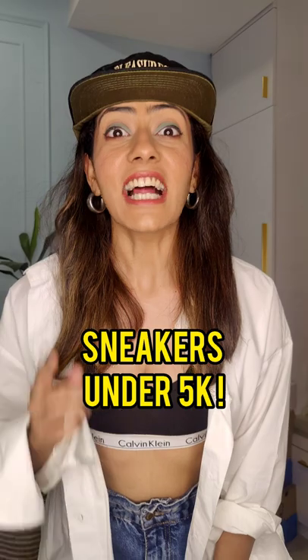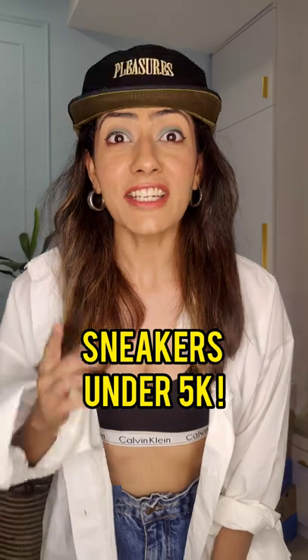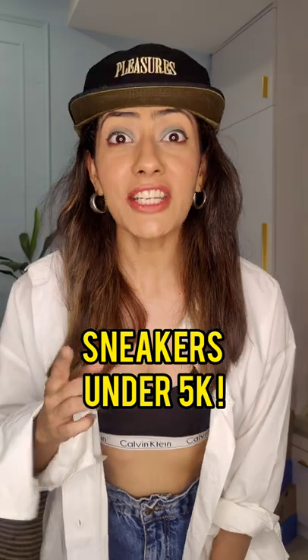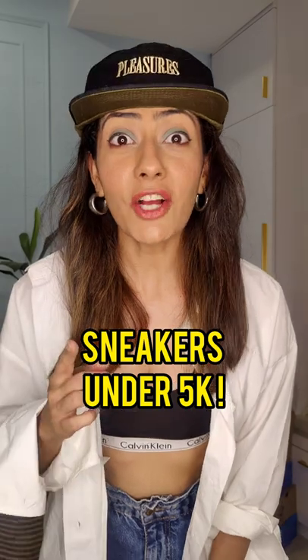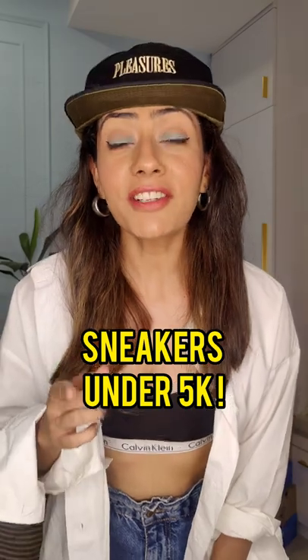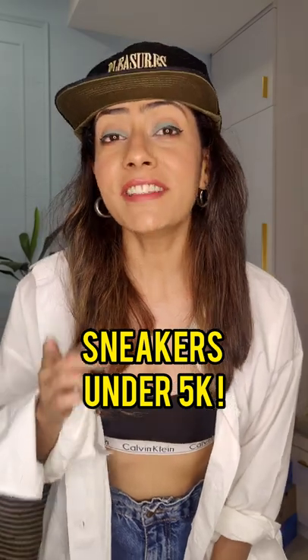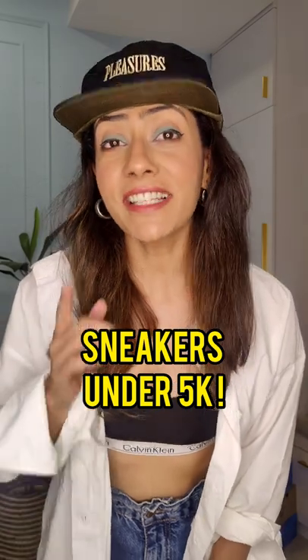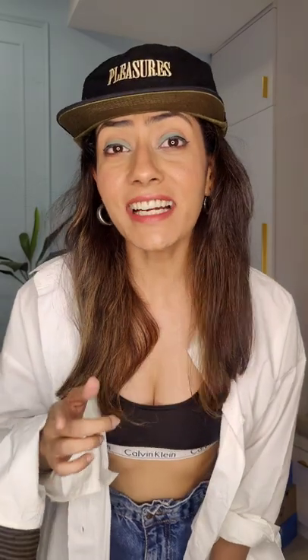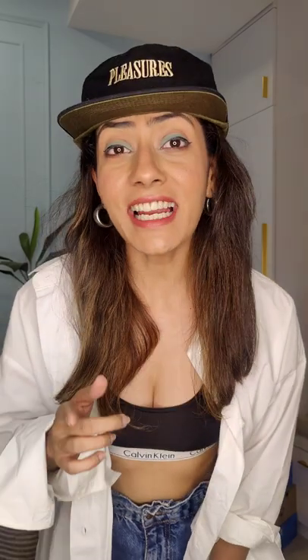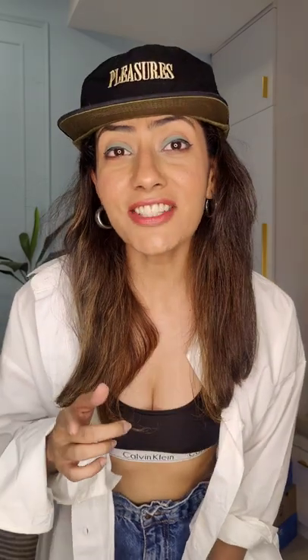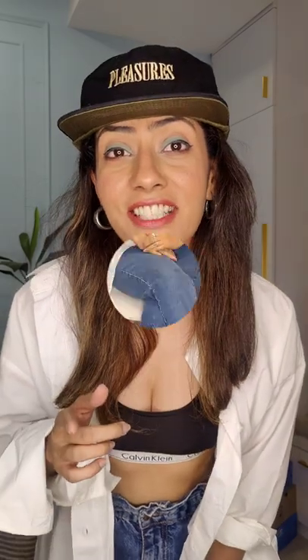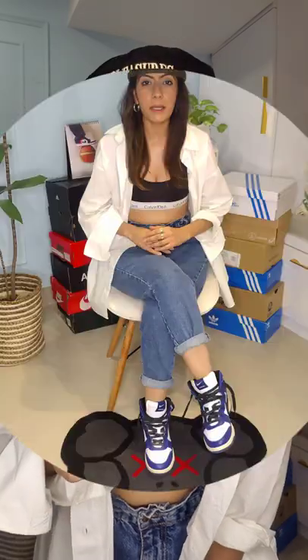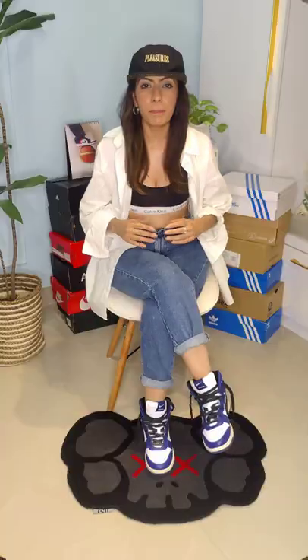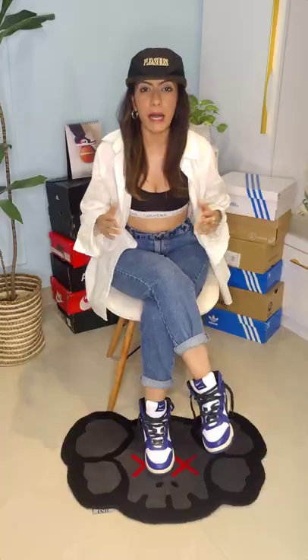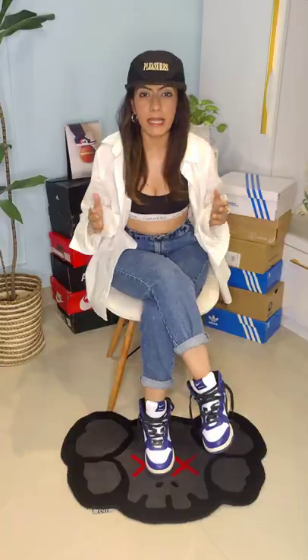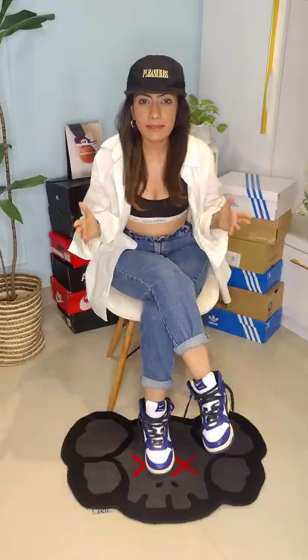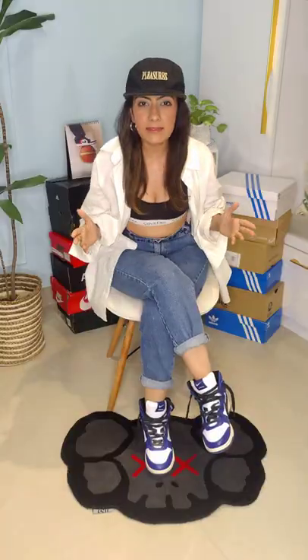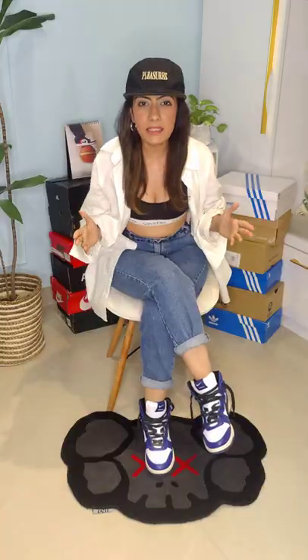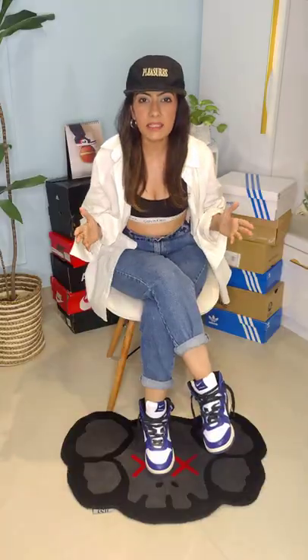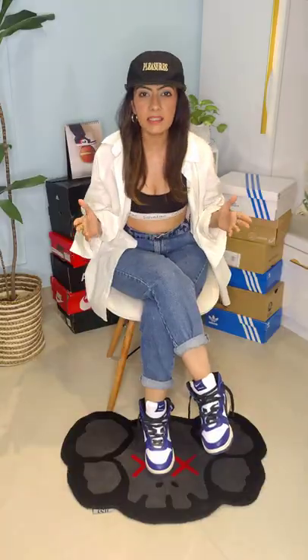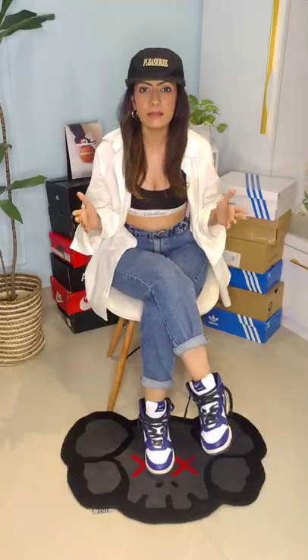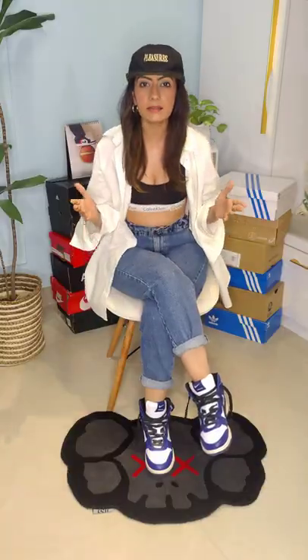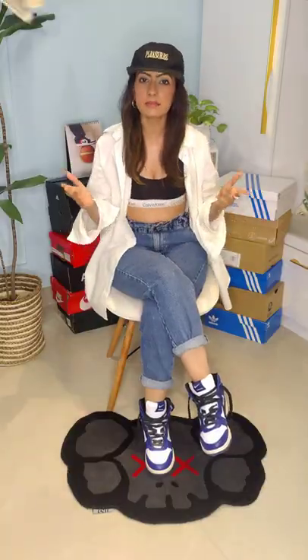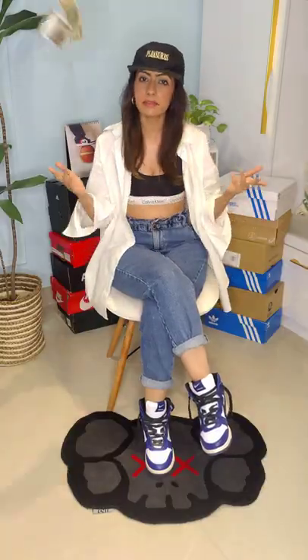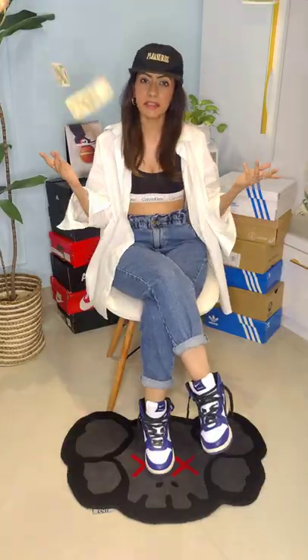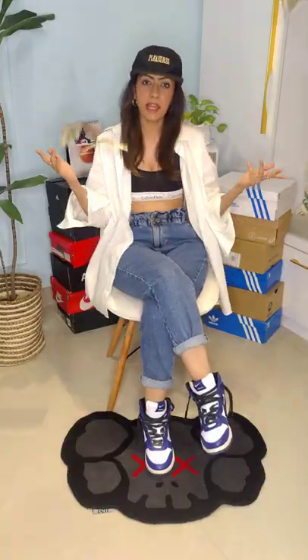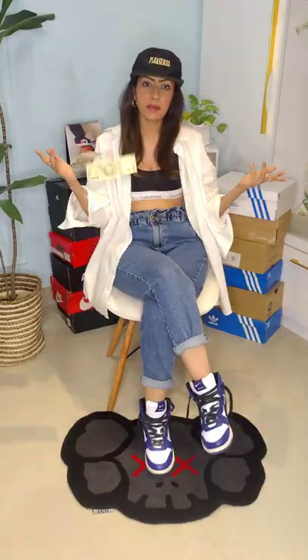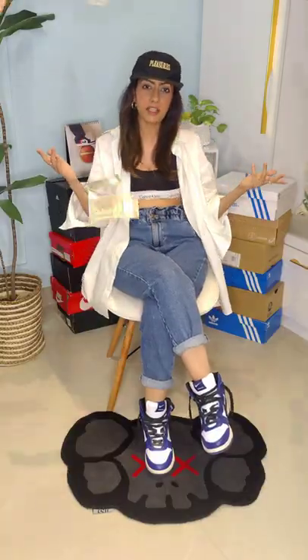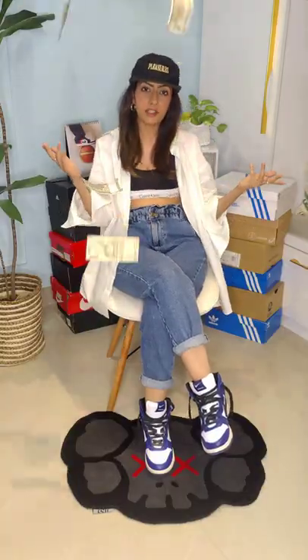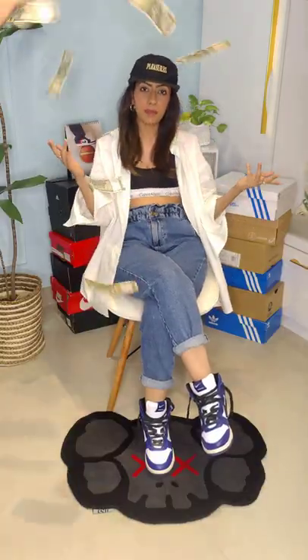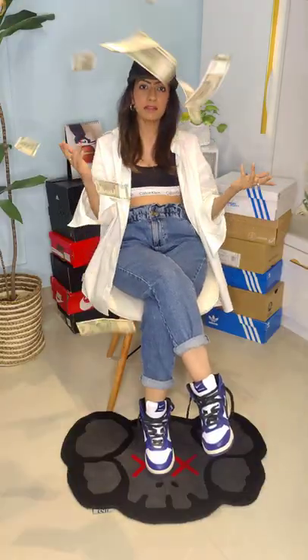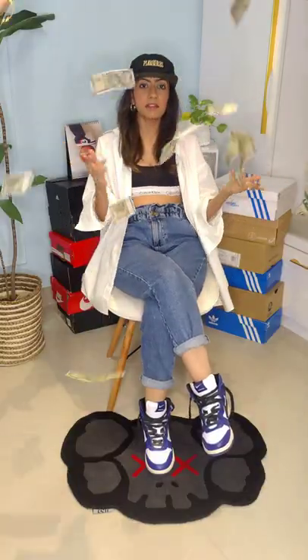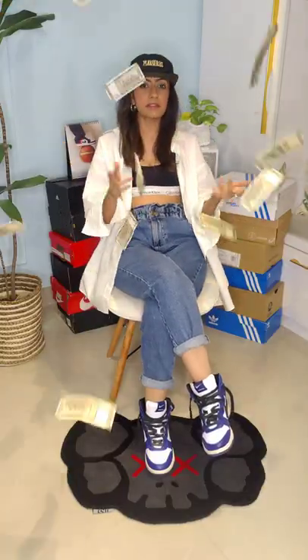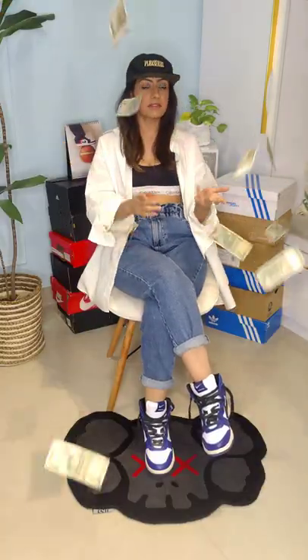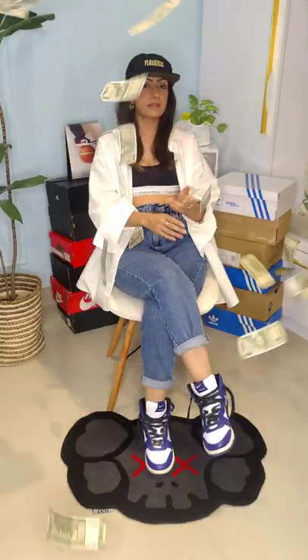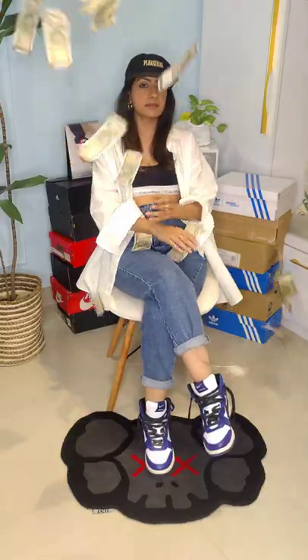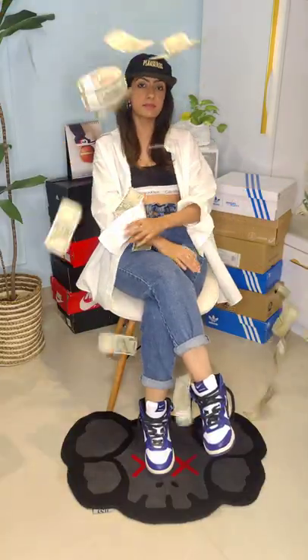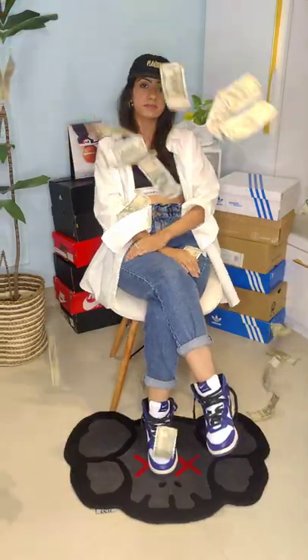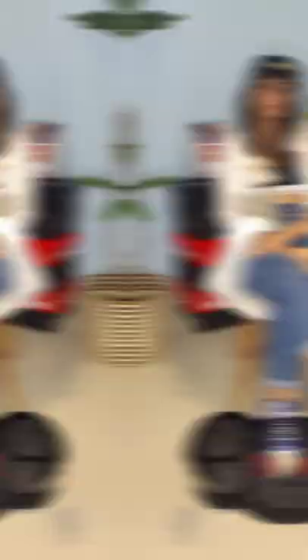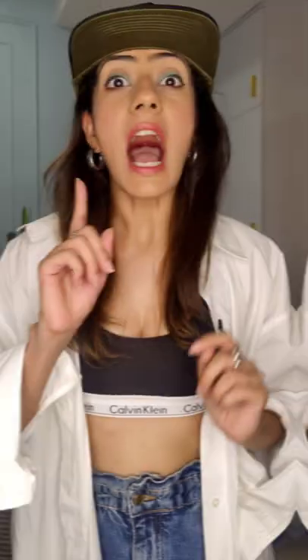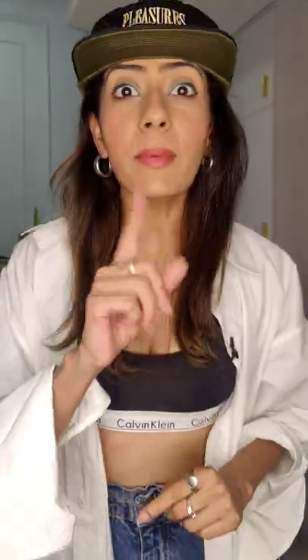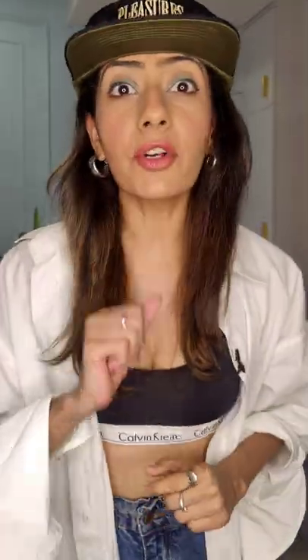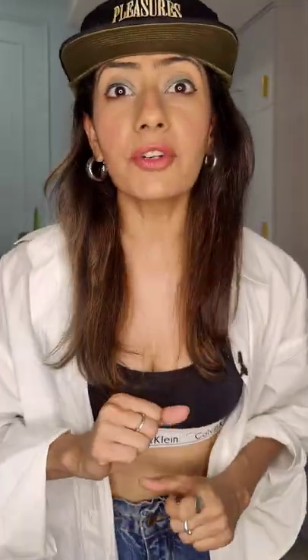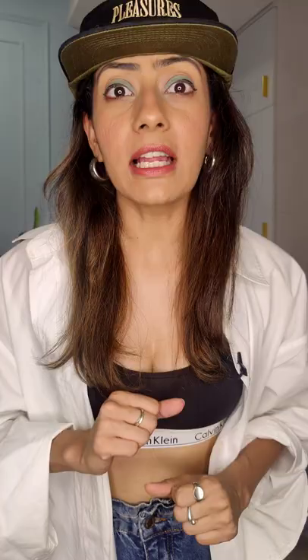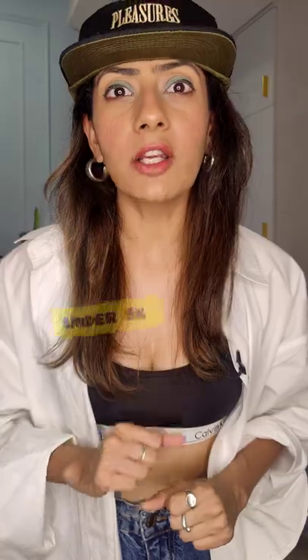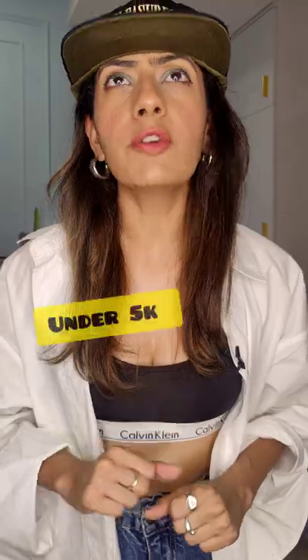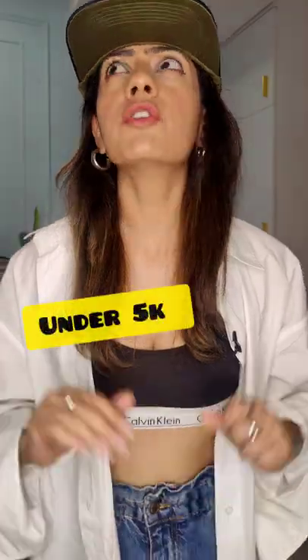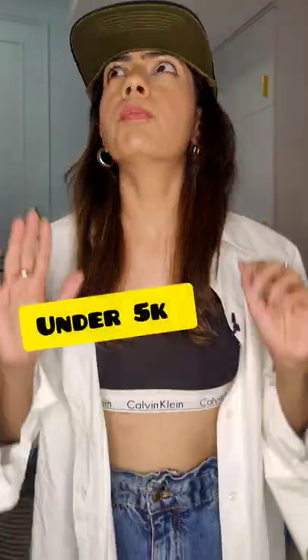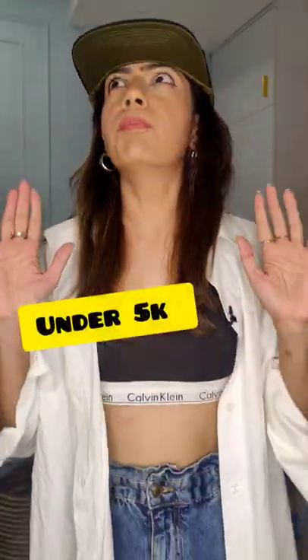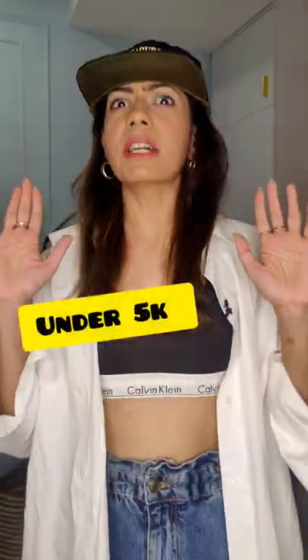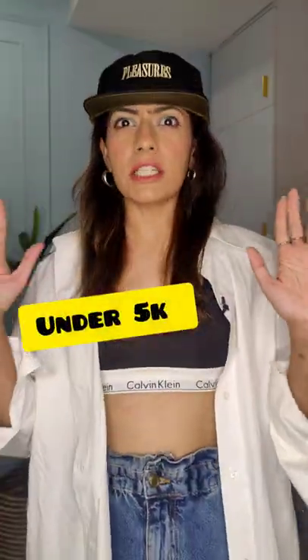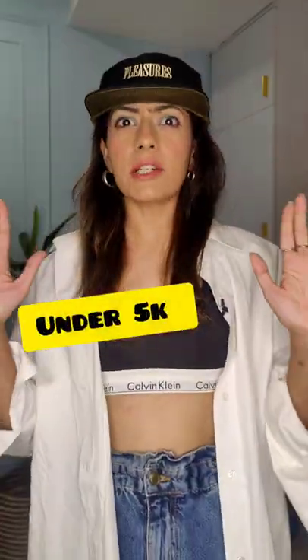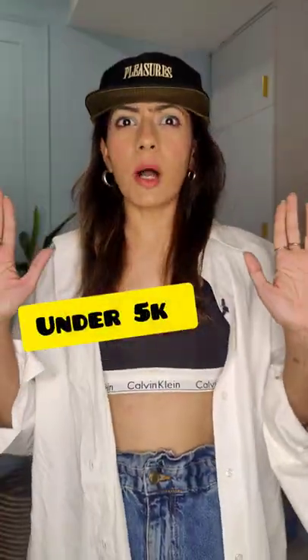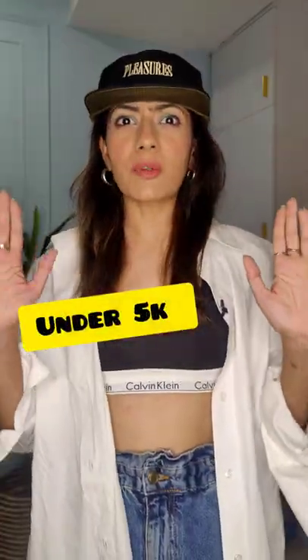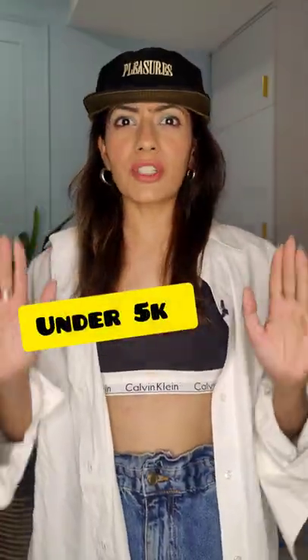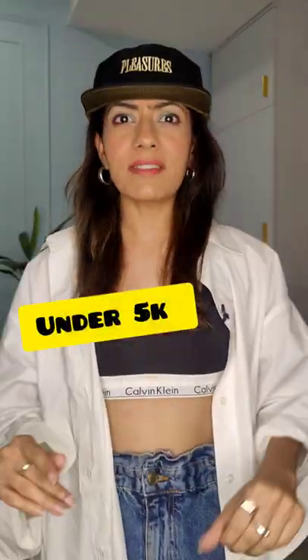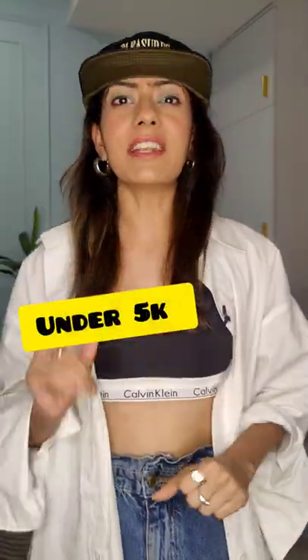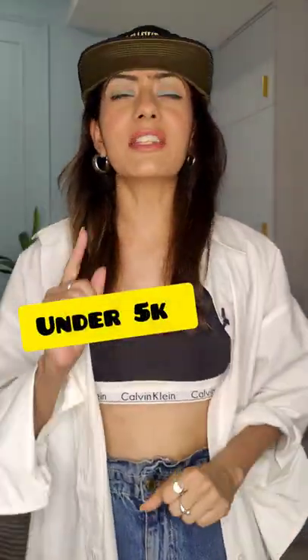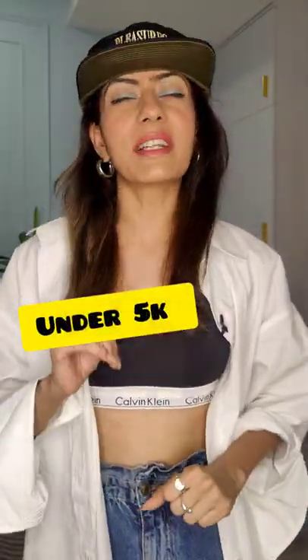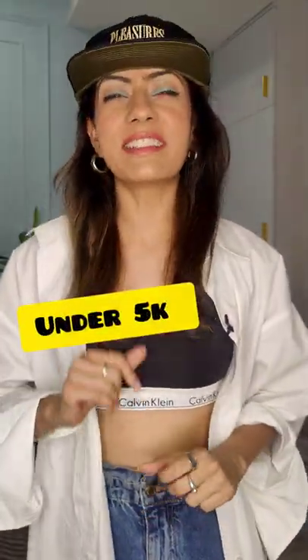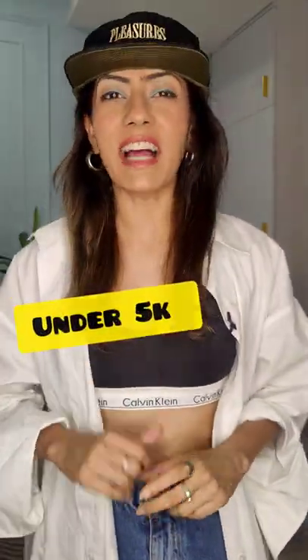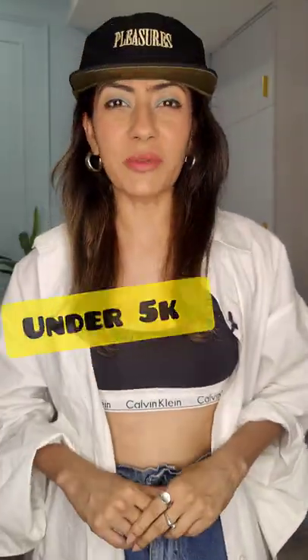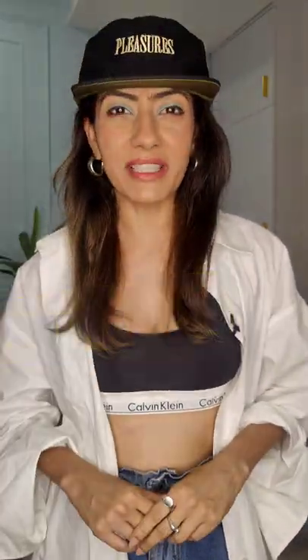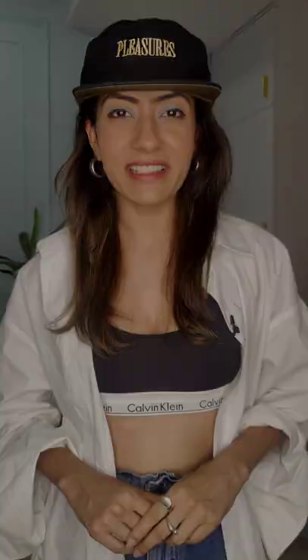Starting your sneaker collection? But buying sneakers can be expensive. I'm going to tell you a few budgeted options that you can start with.